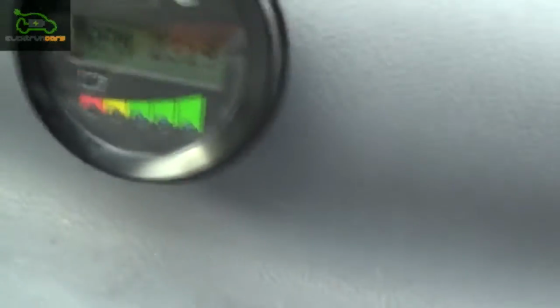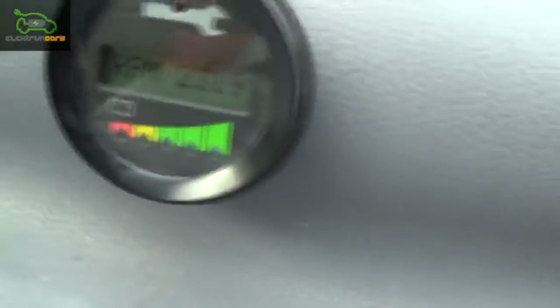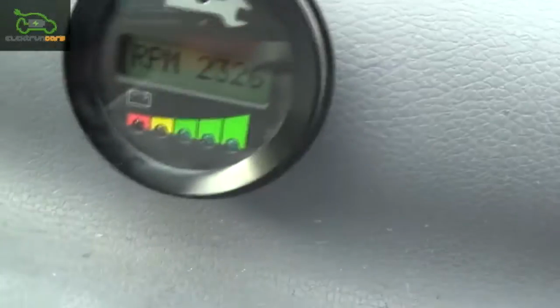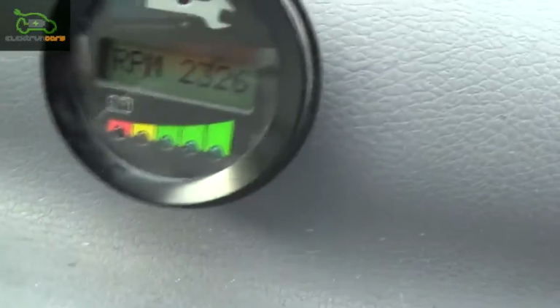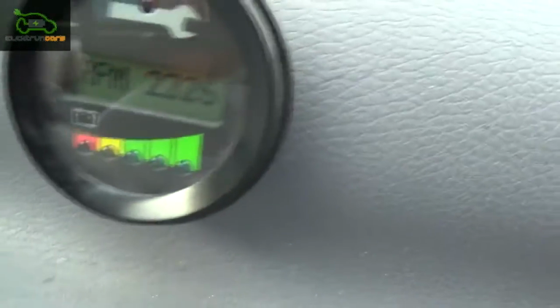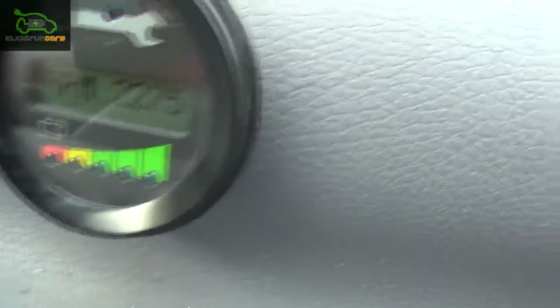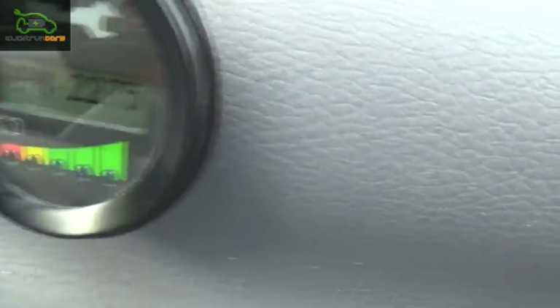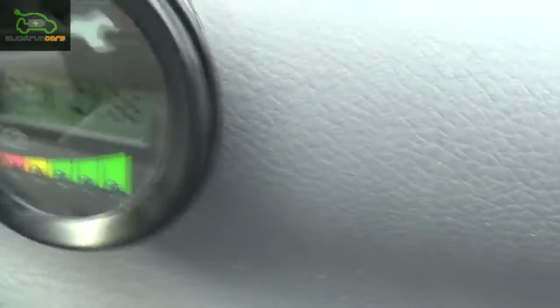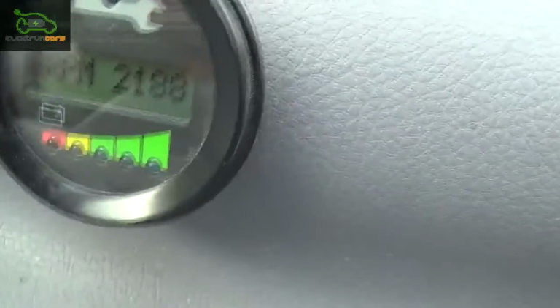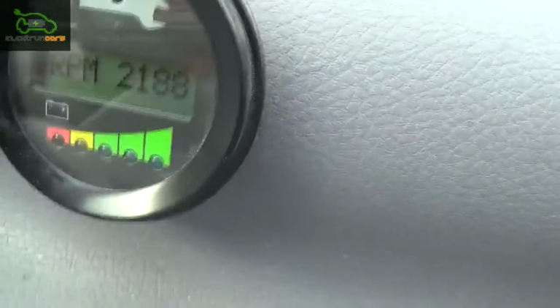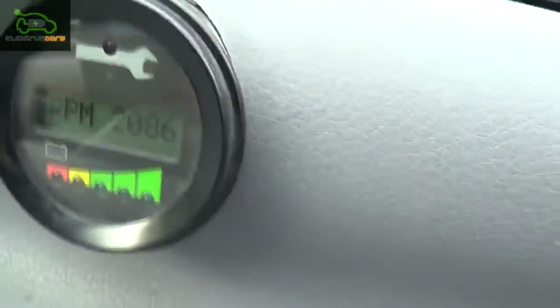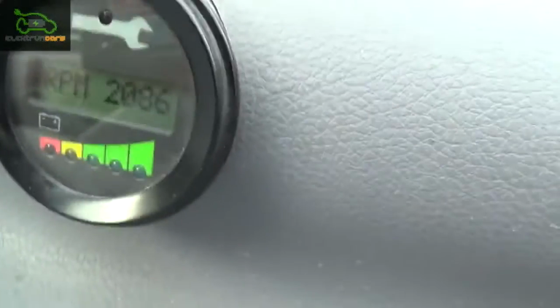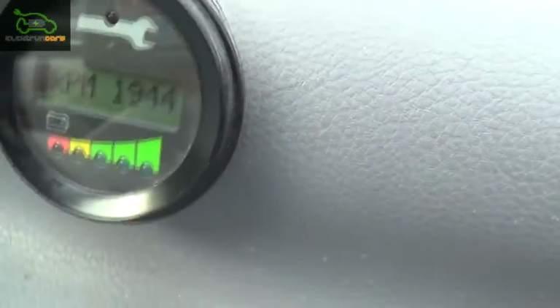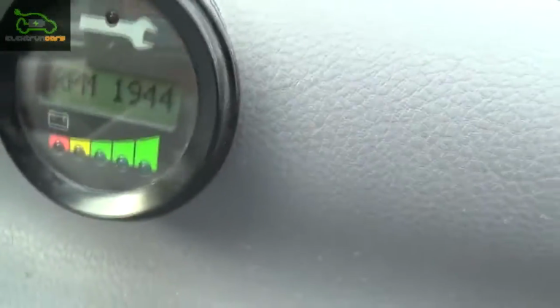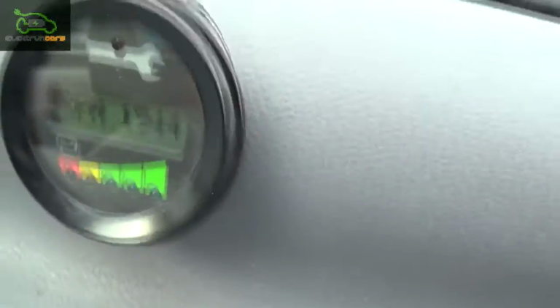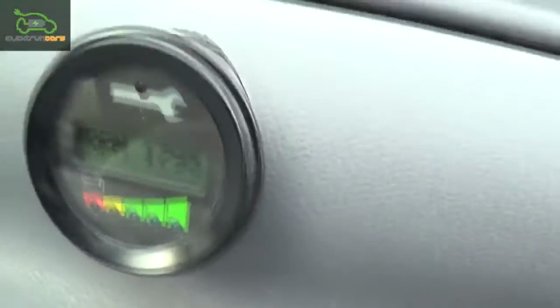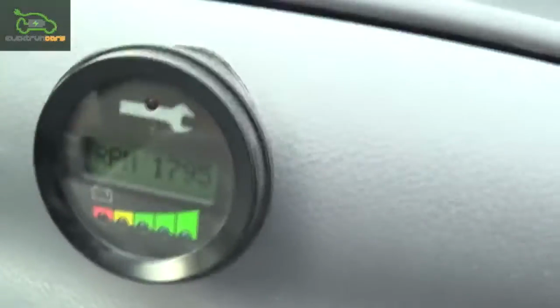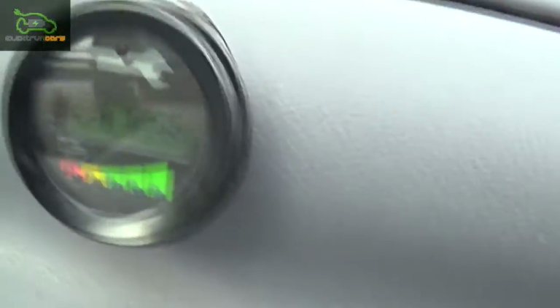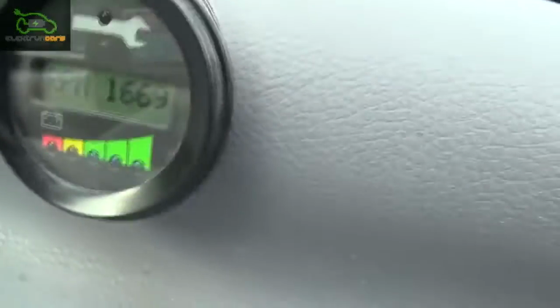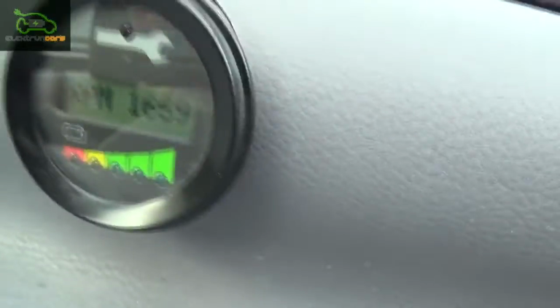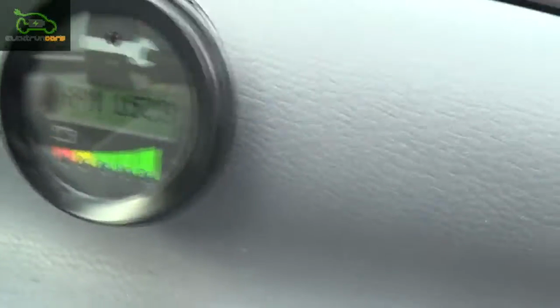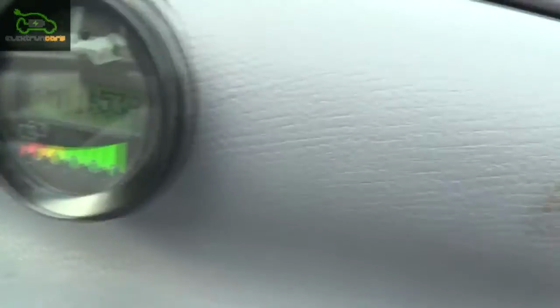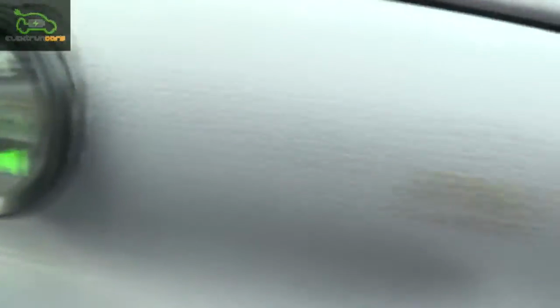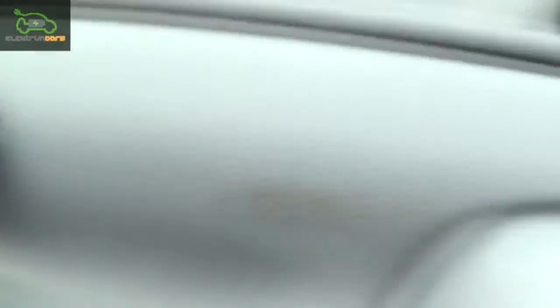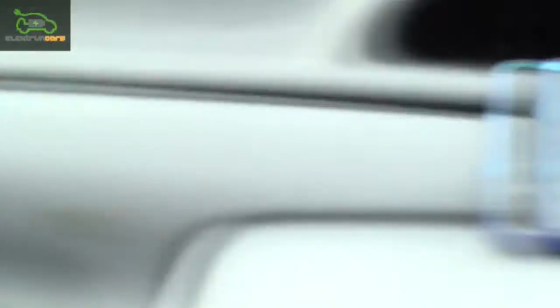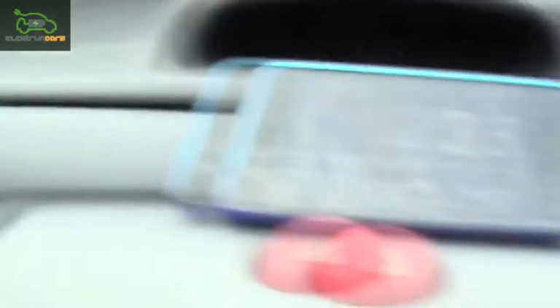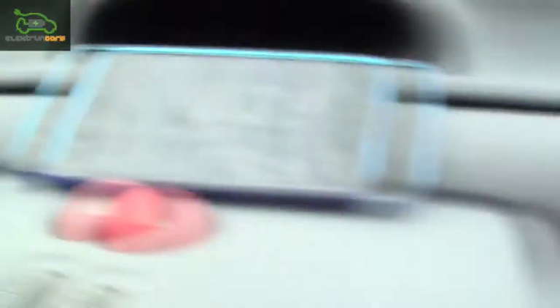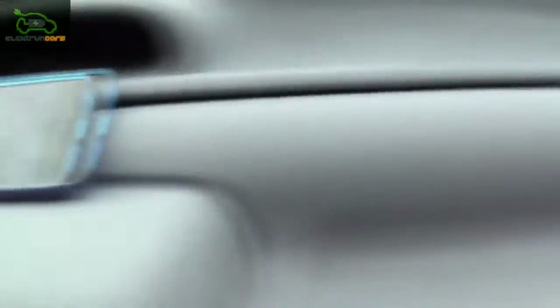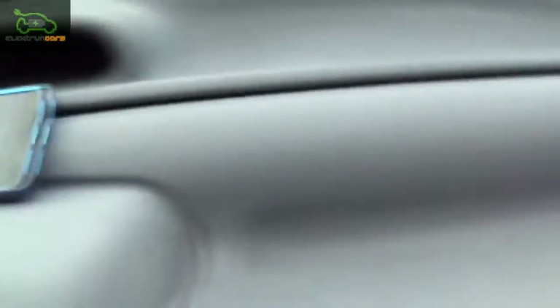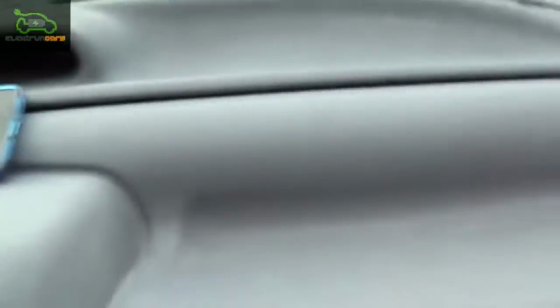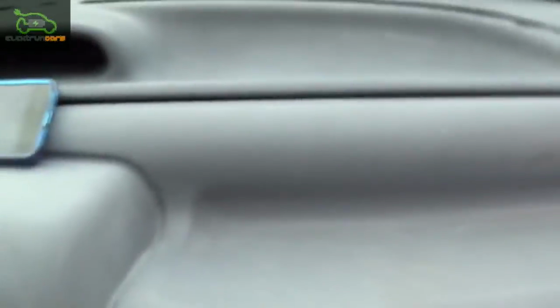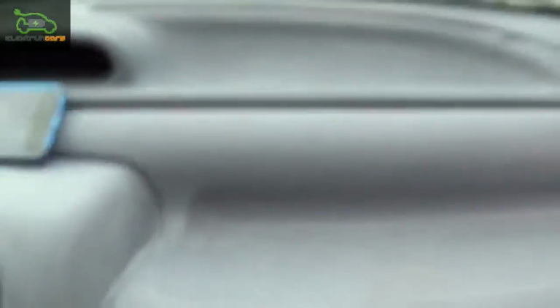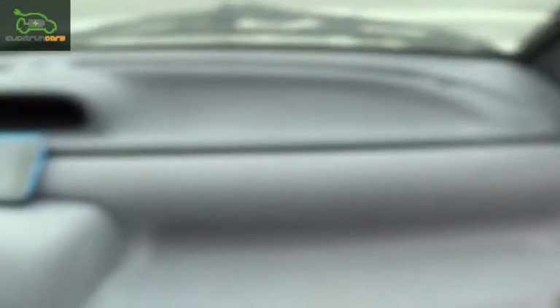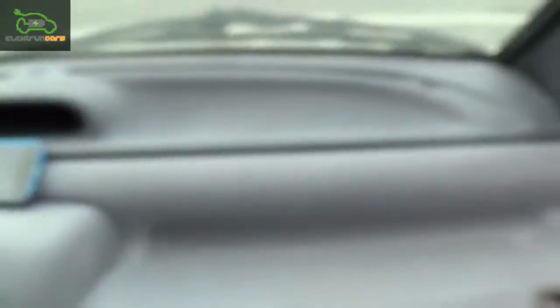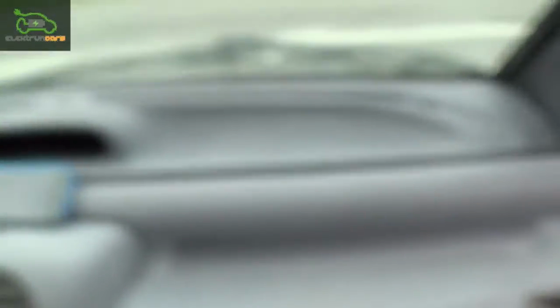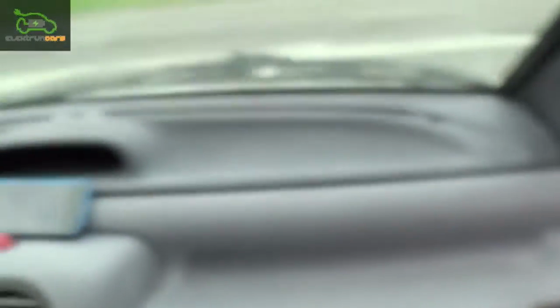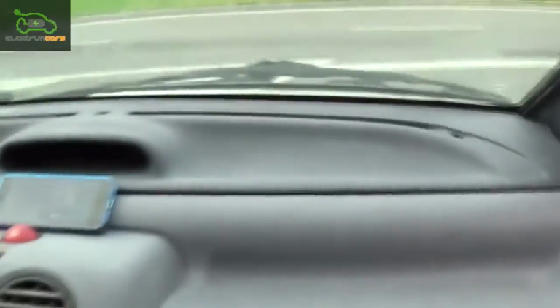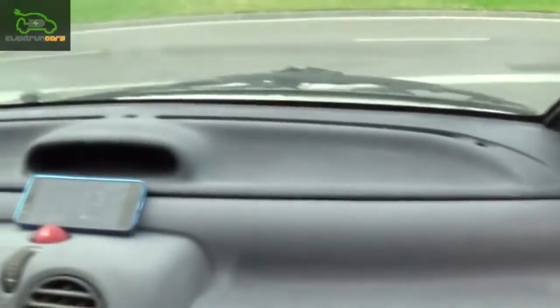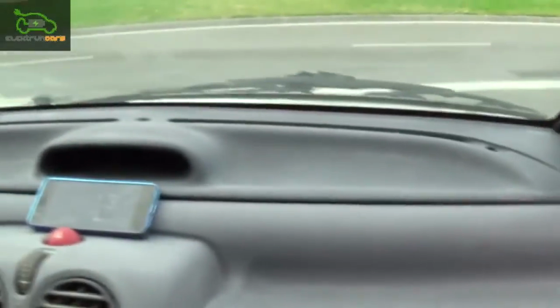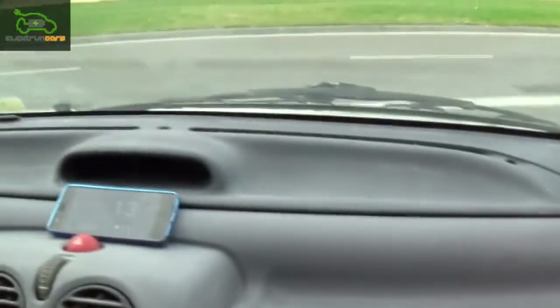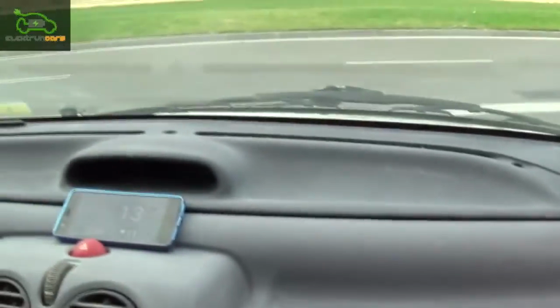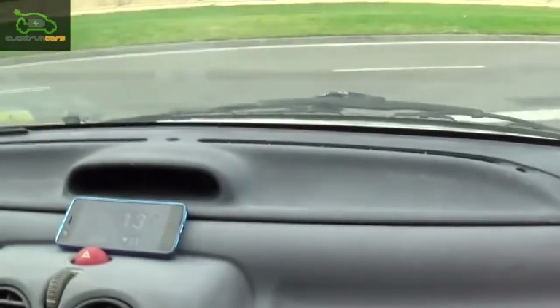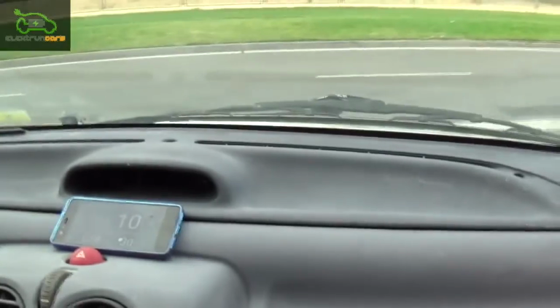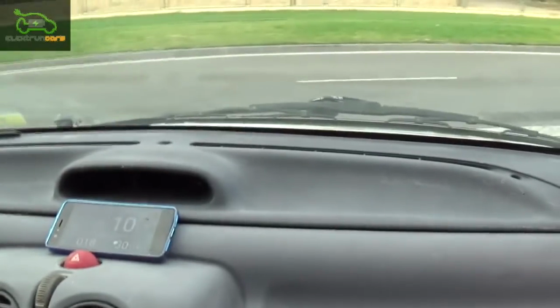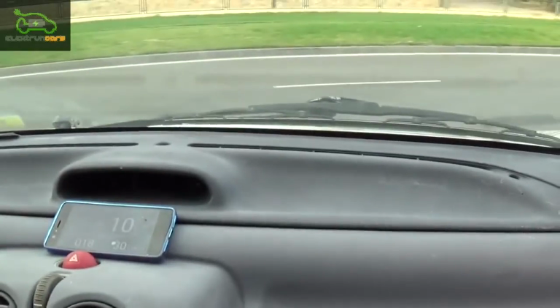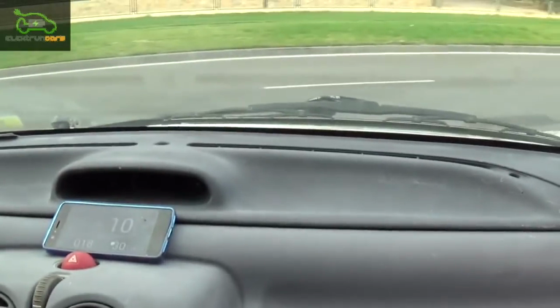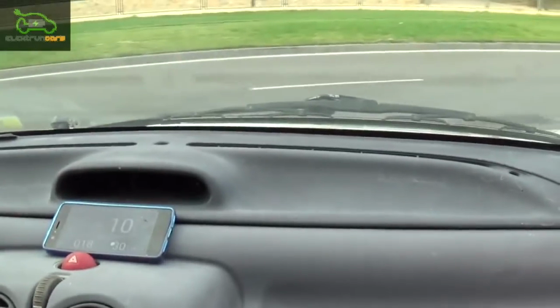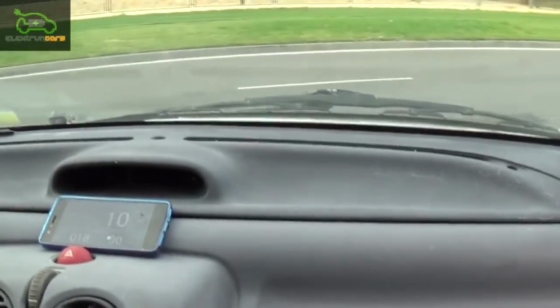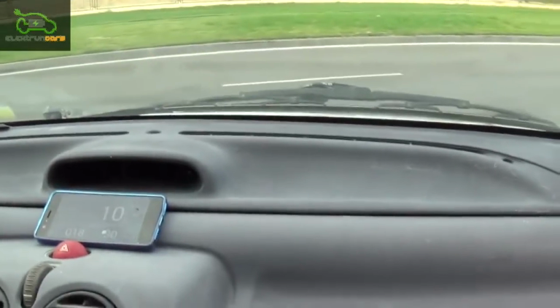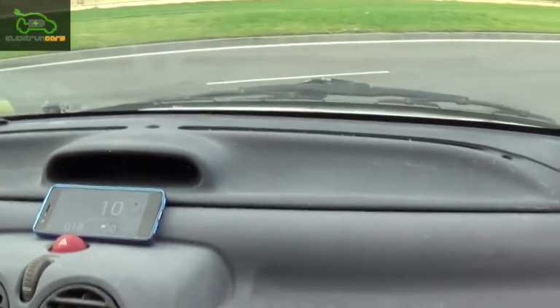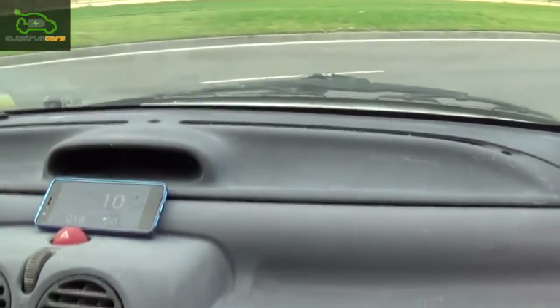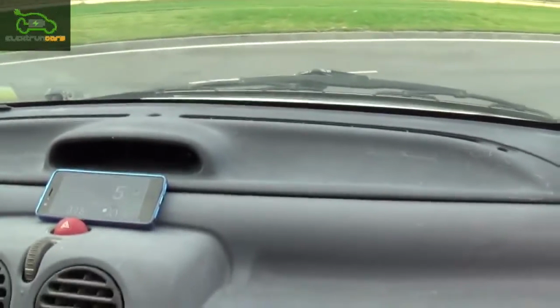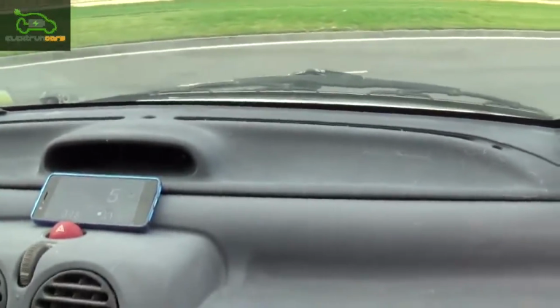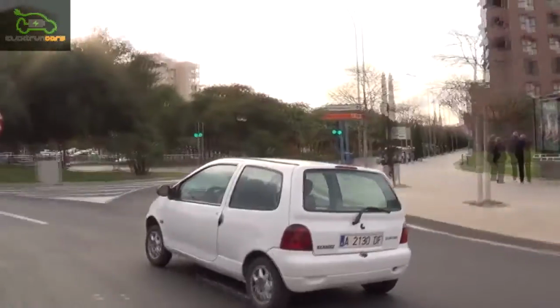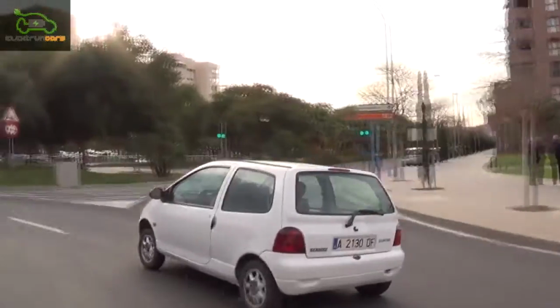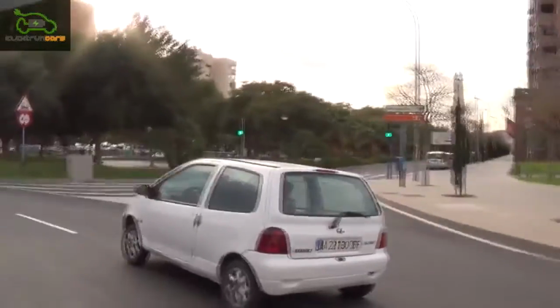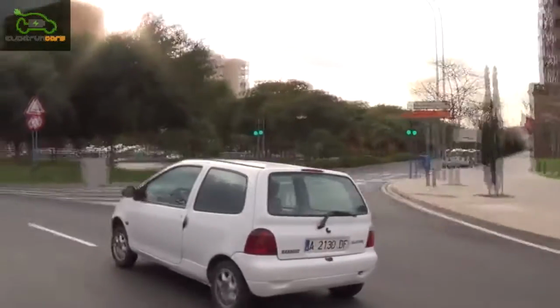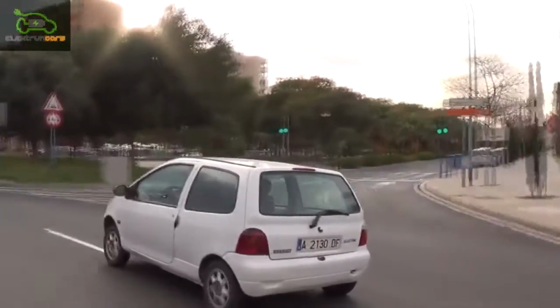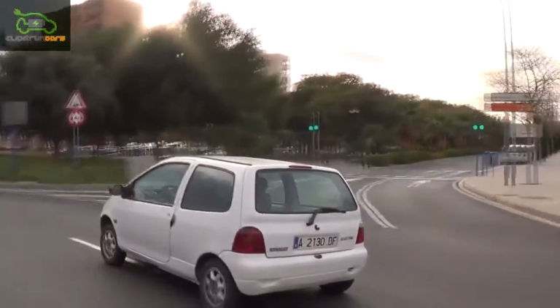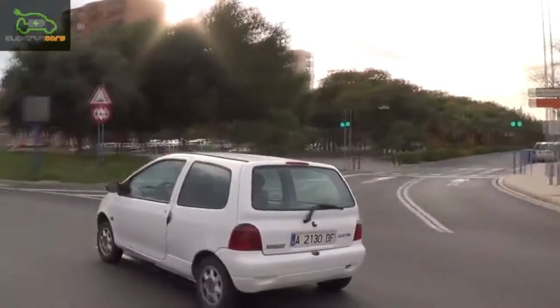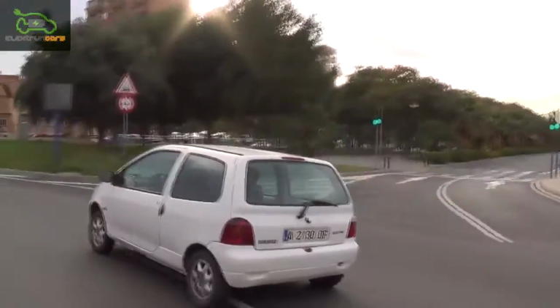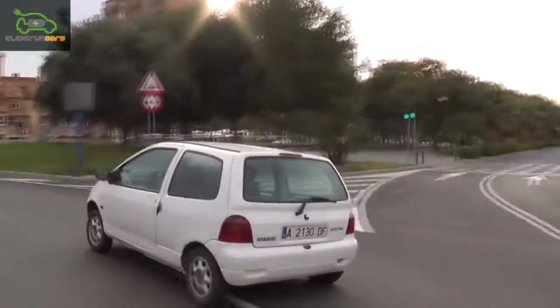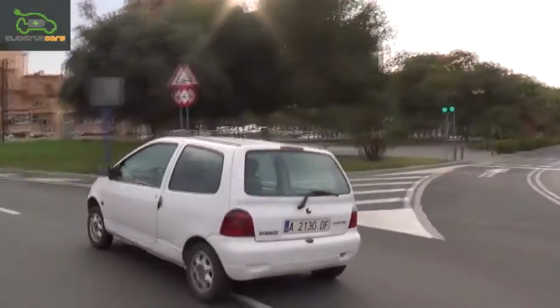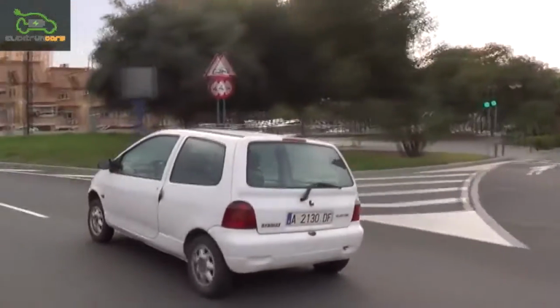A small display was installed in the interior to monitor battery usage, electric current, motor temperature, state of charge, etc. at will.